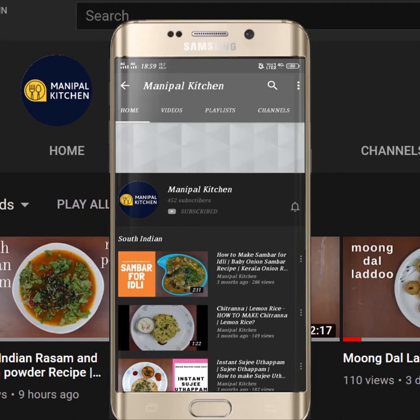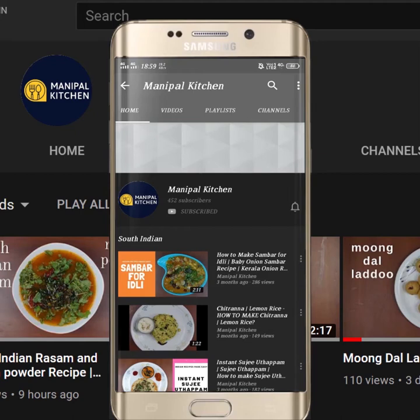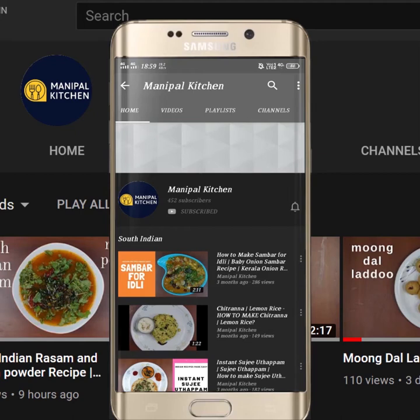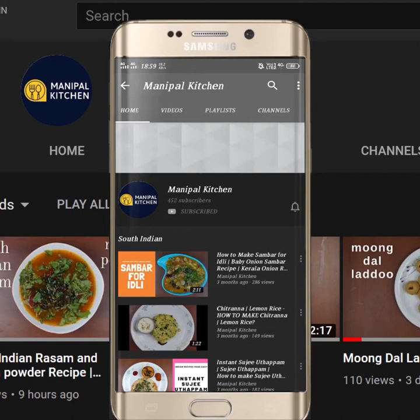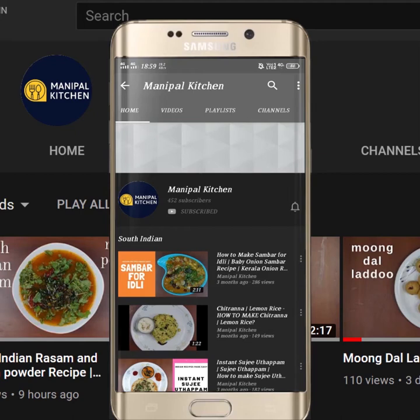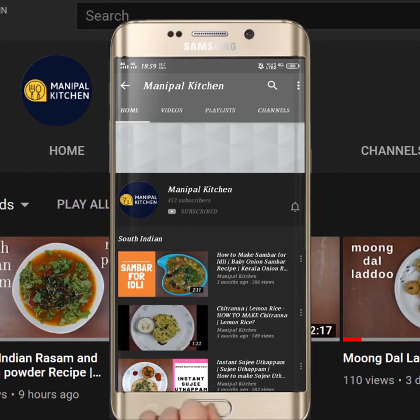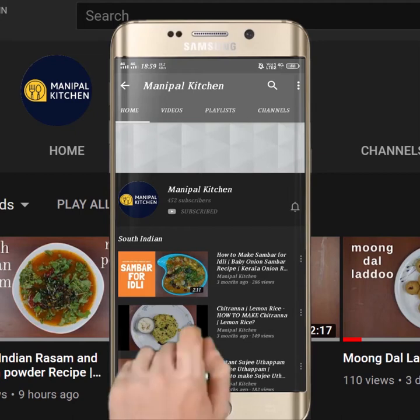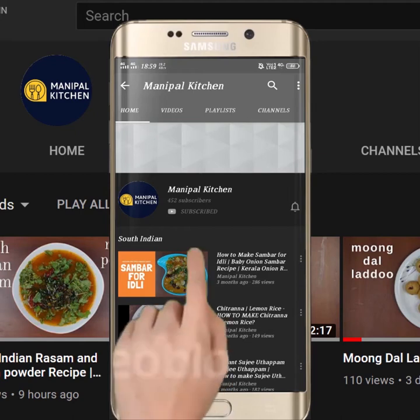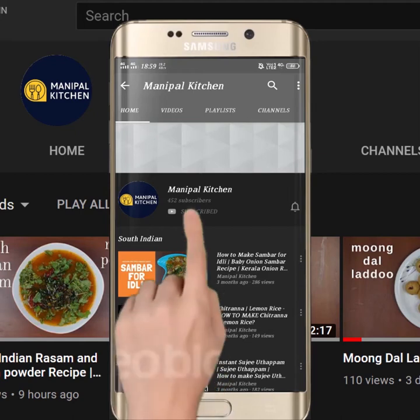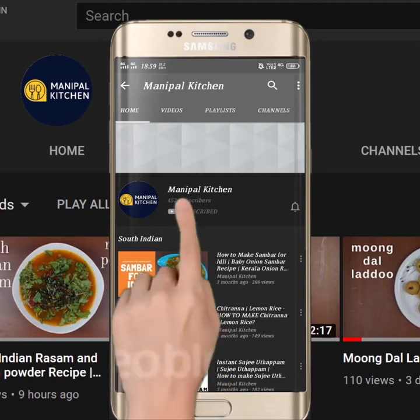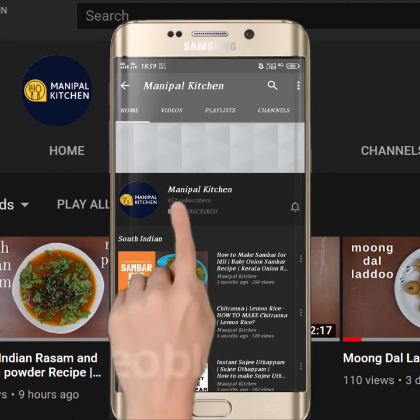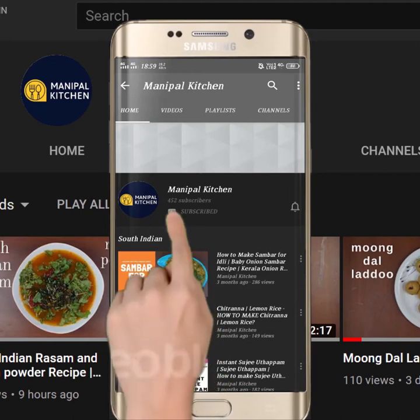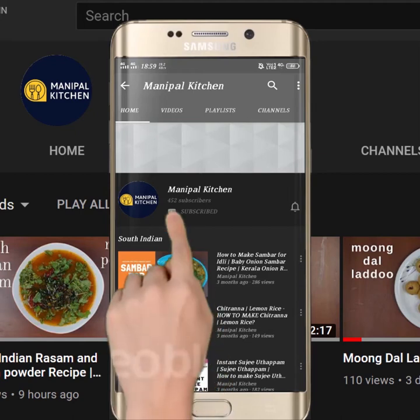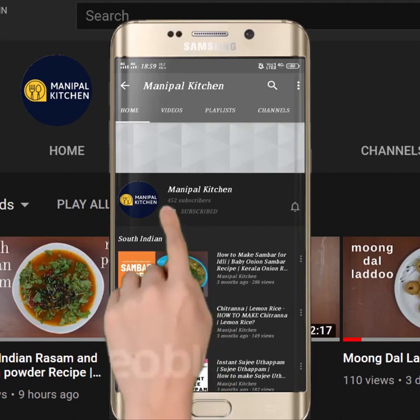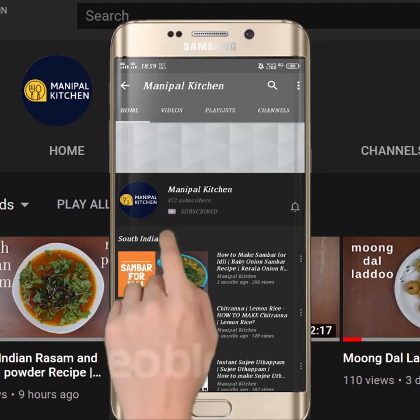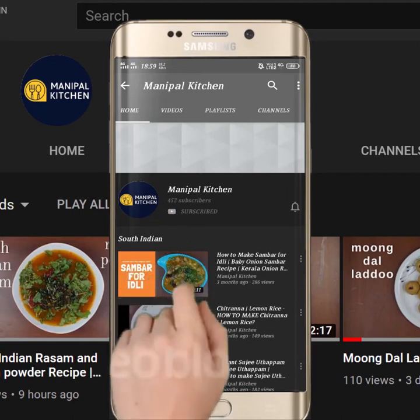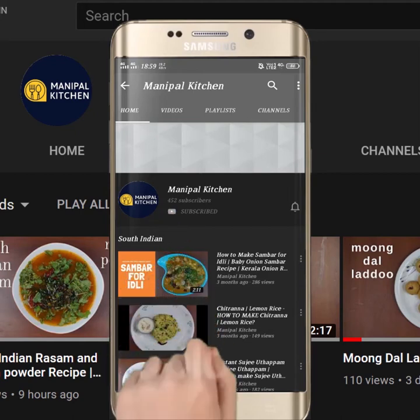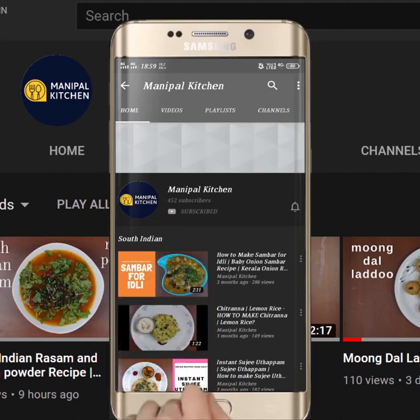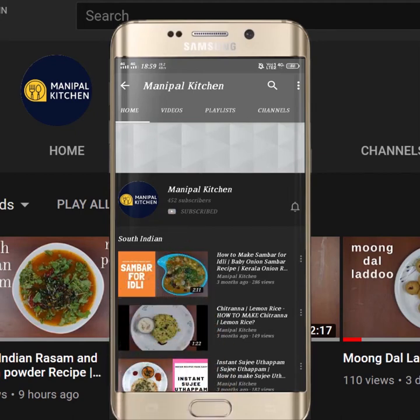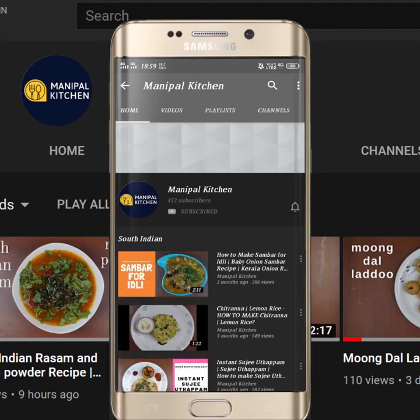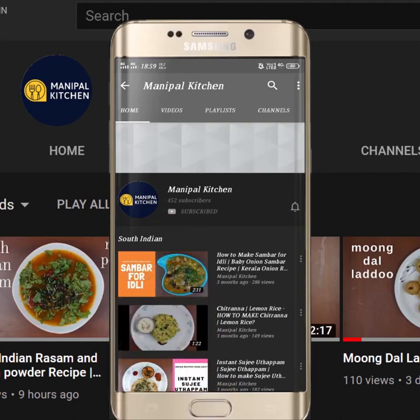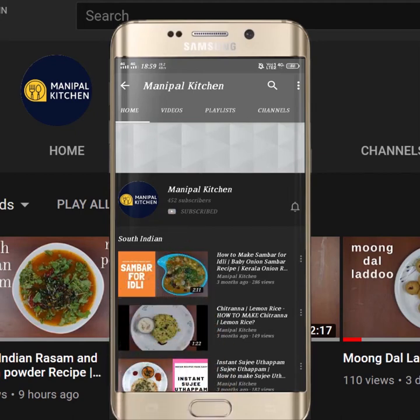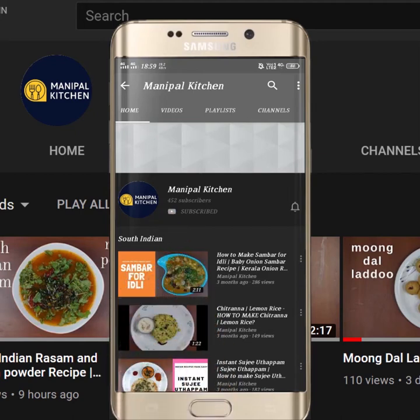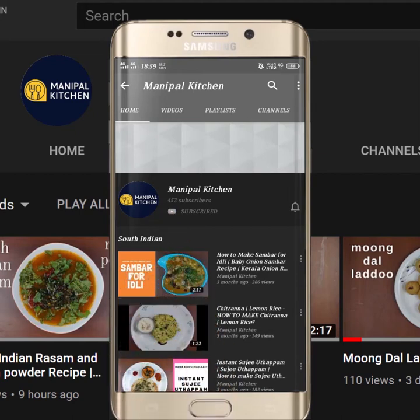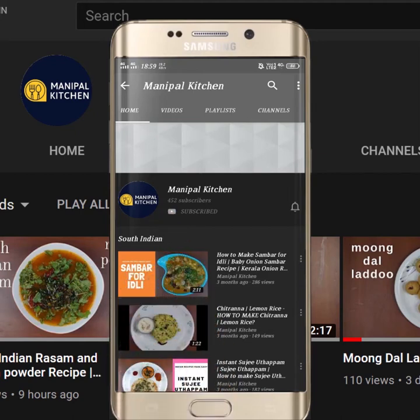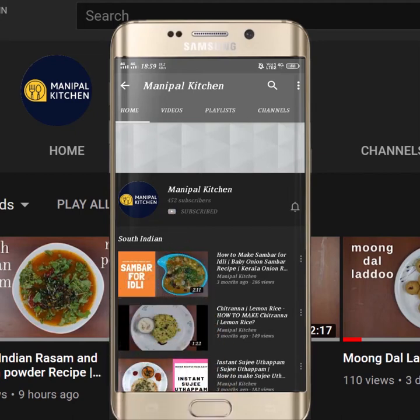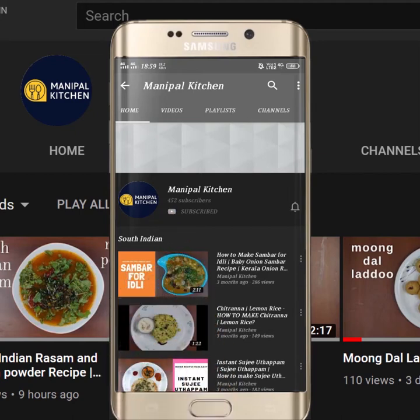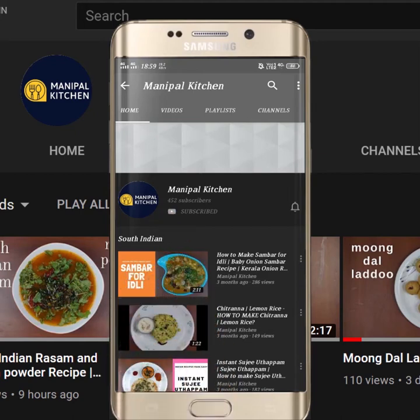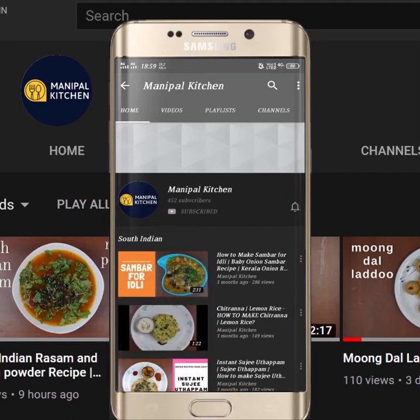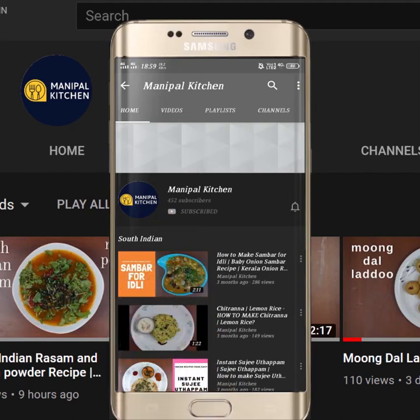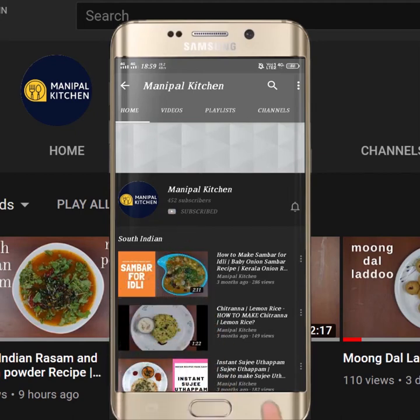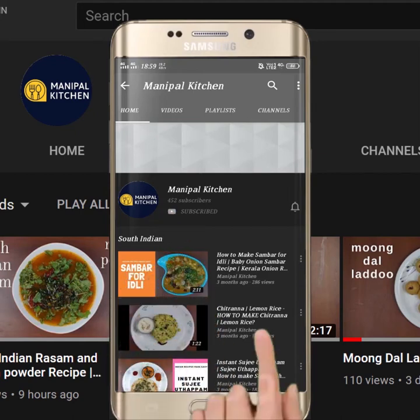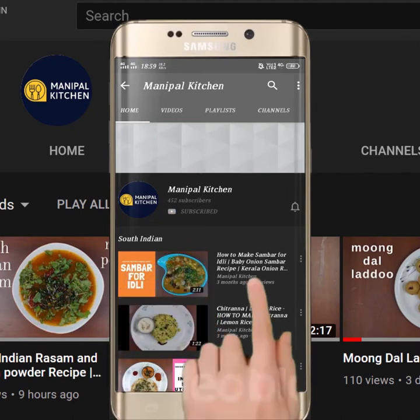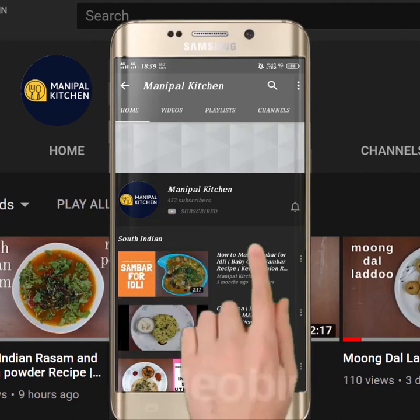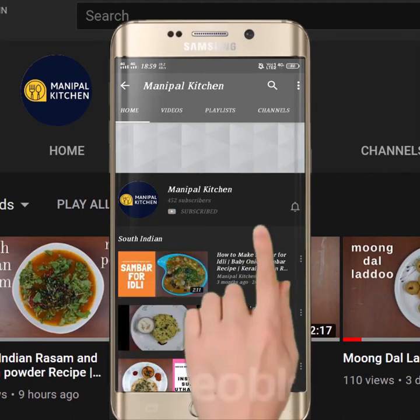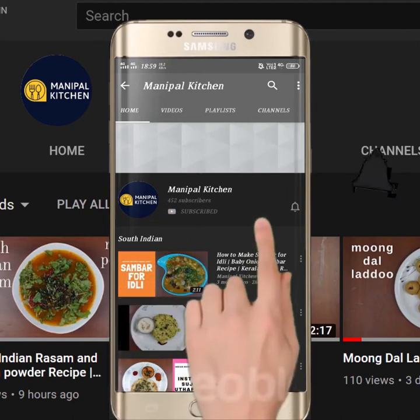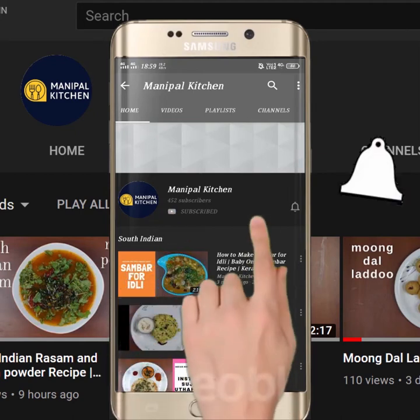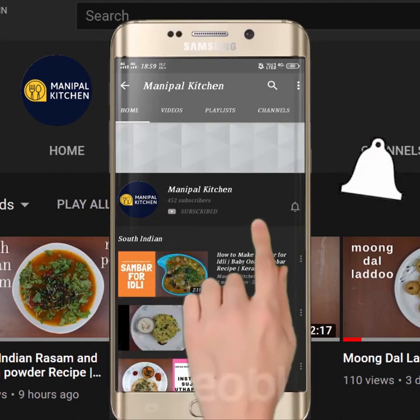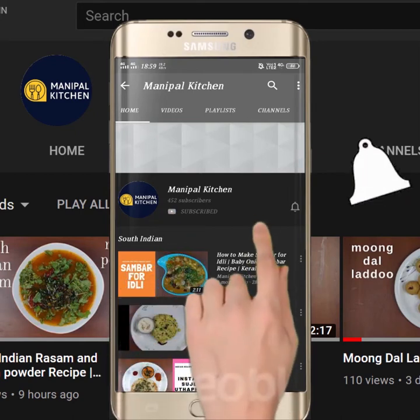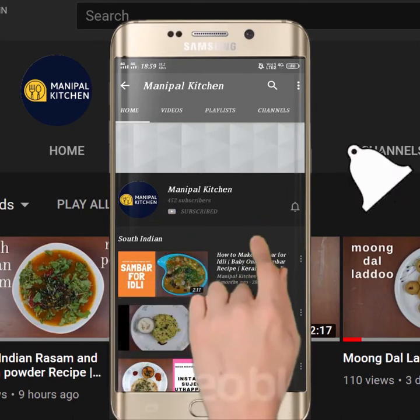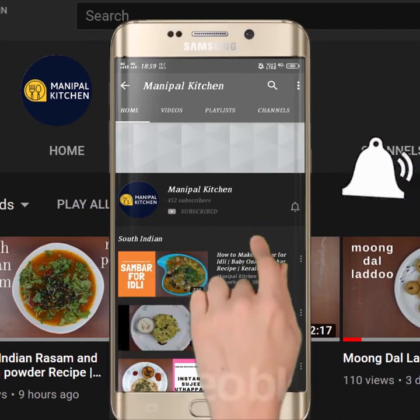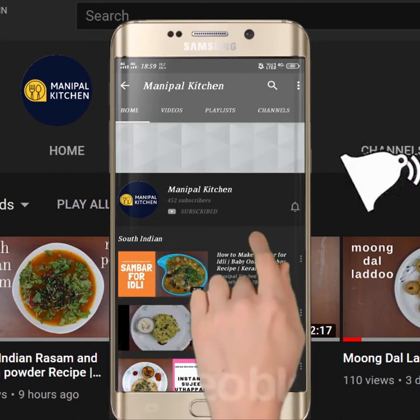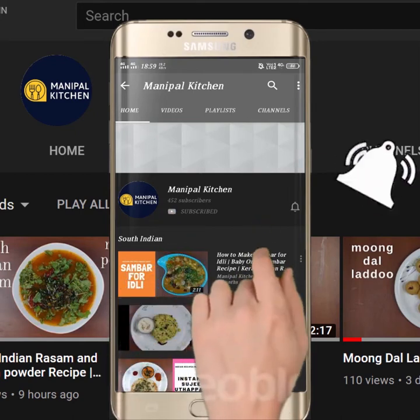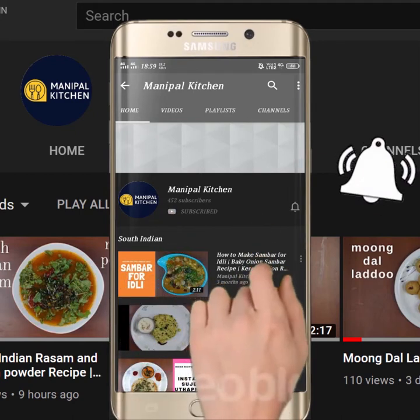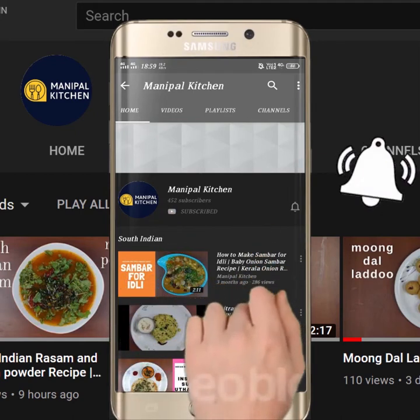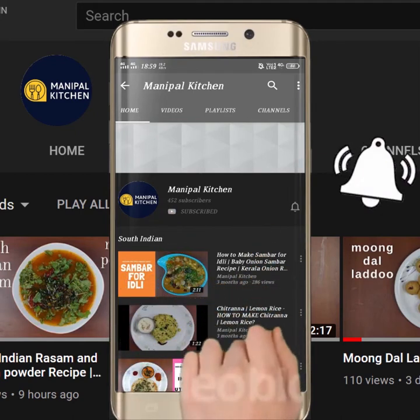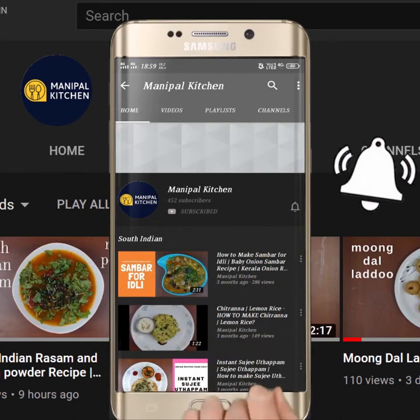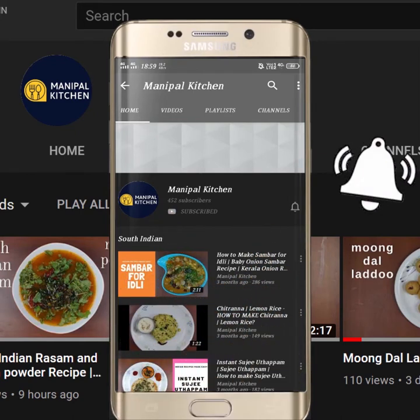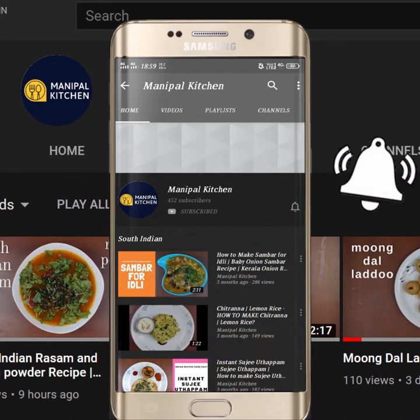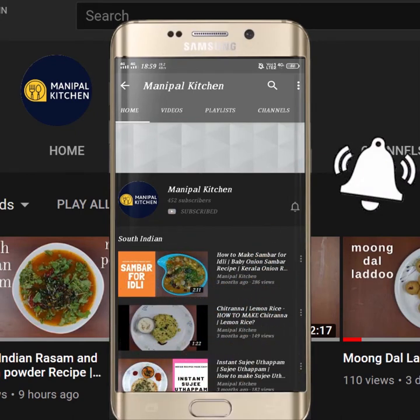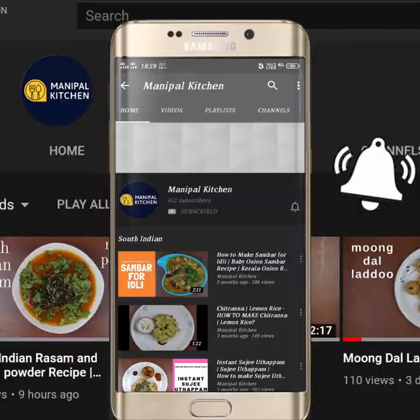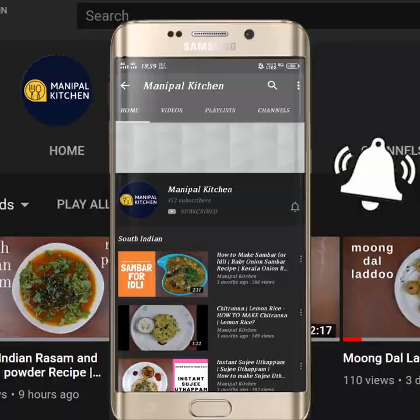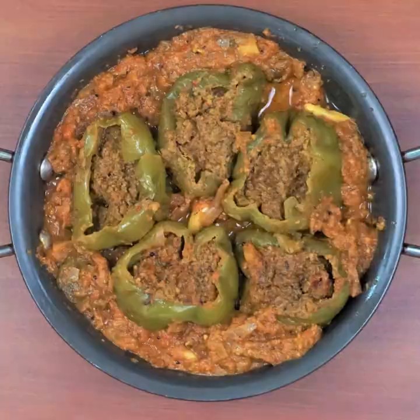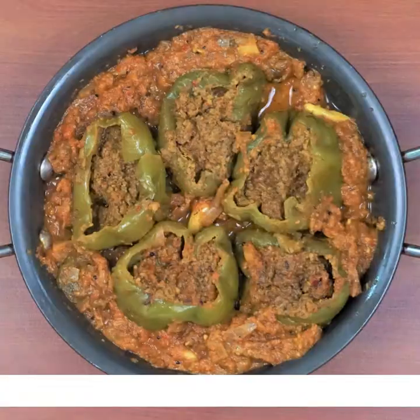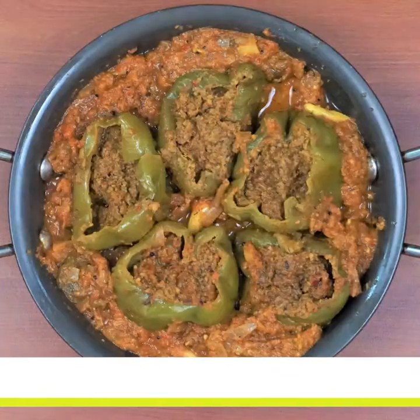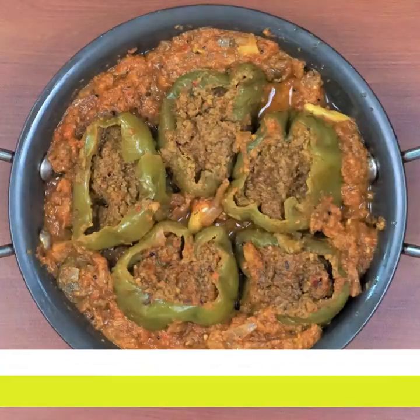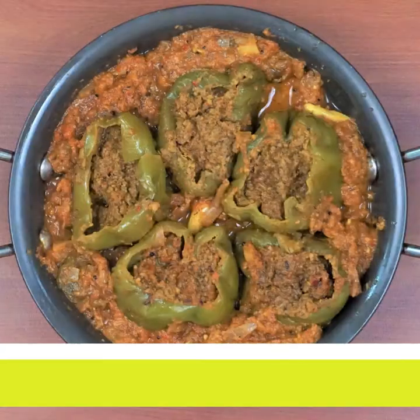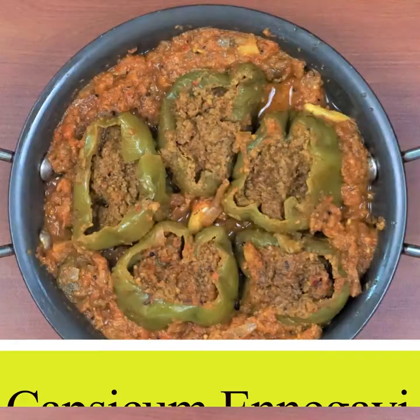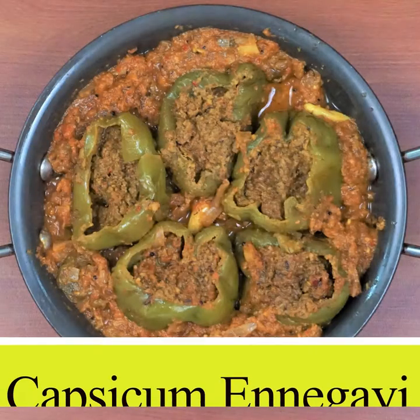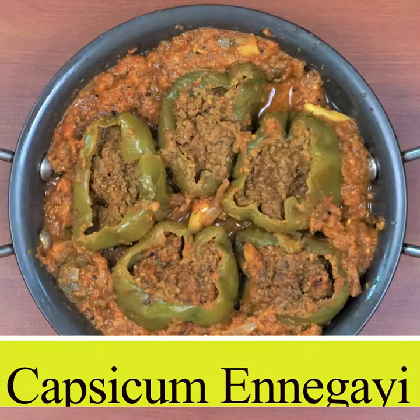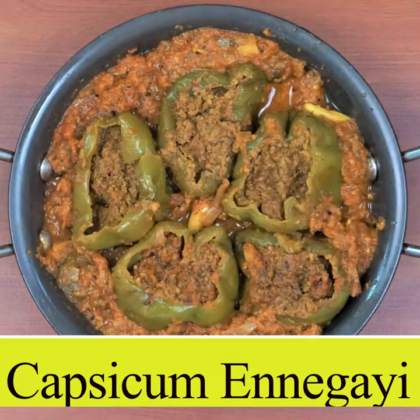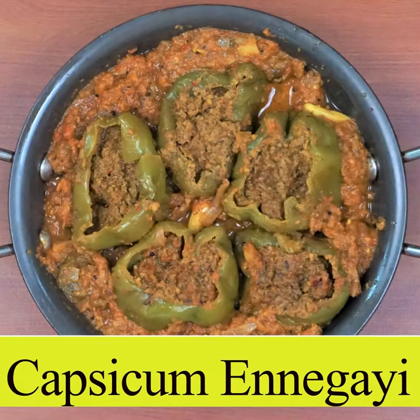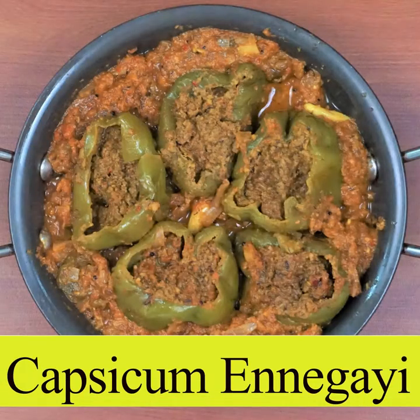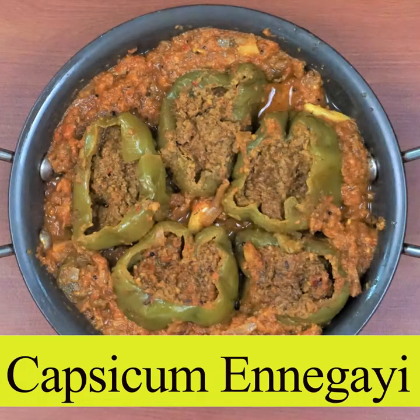Subscribe now and press the bell icon. Never miss an update. Hi friends, welcome to Panipal Kitchen.